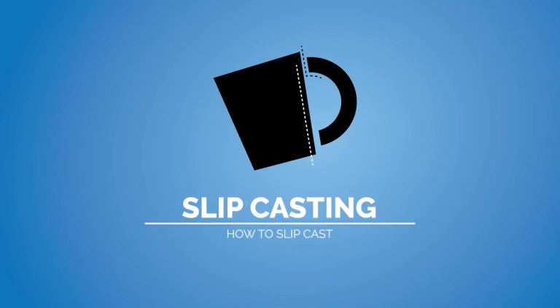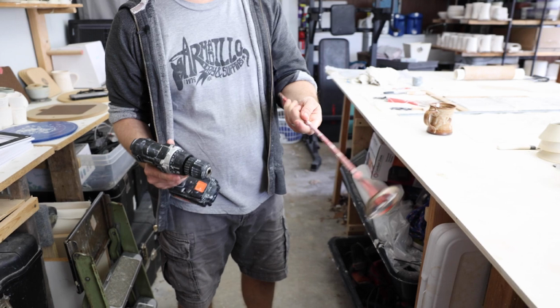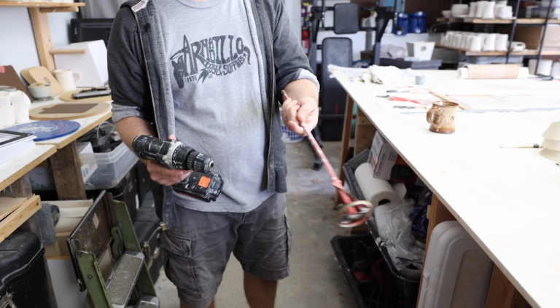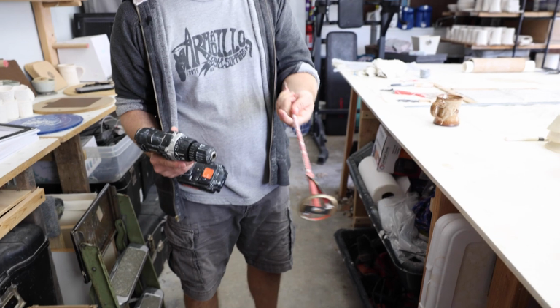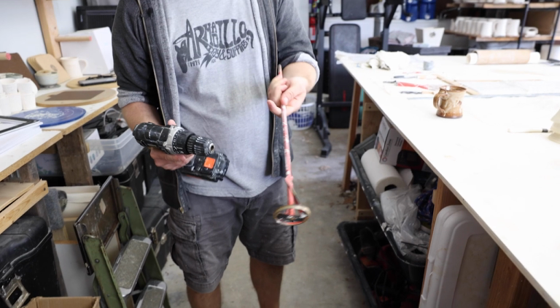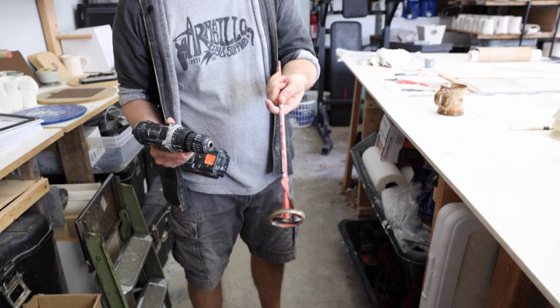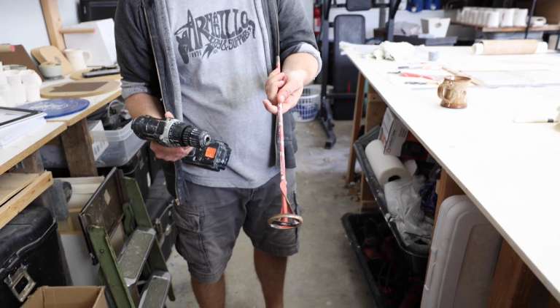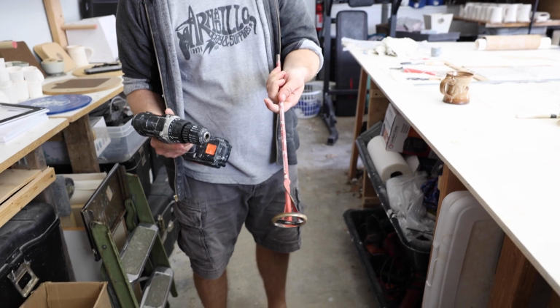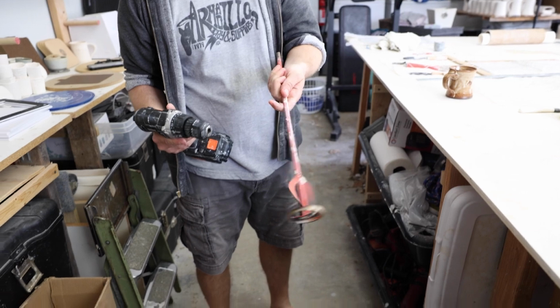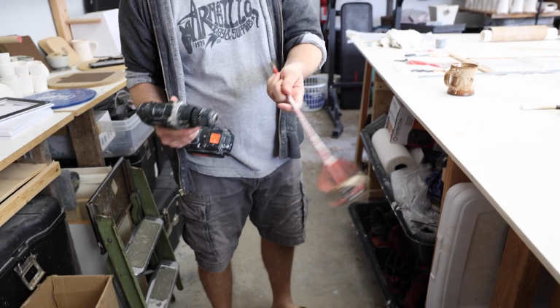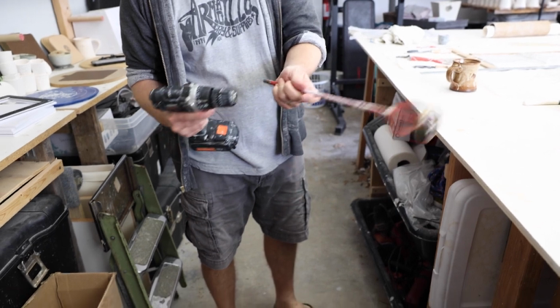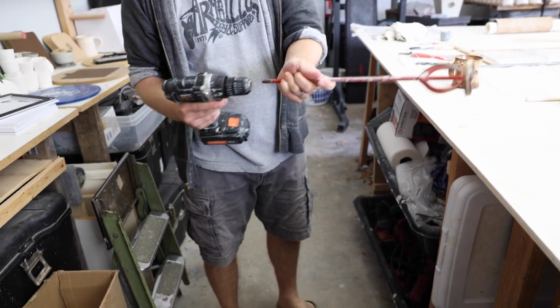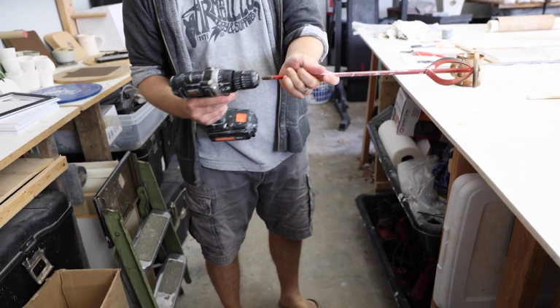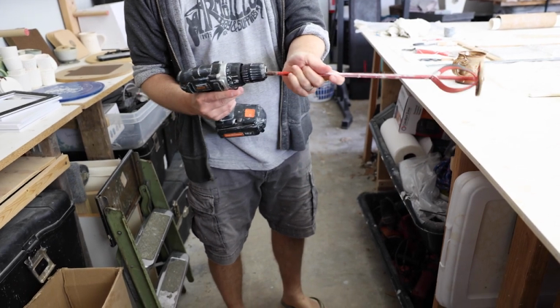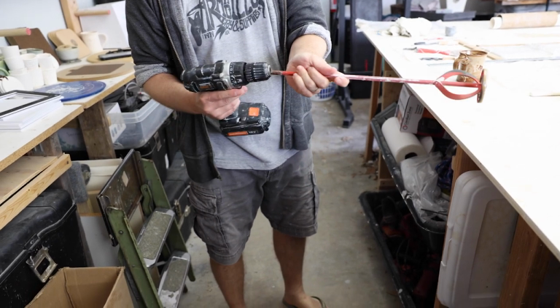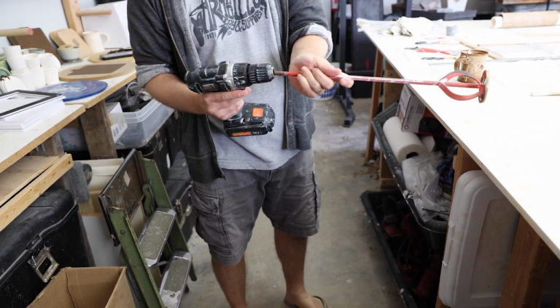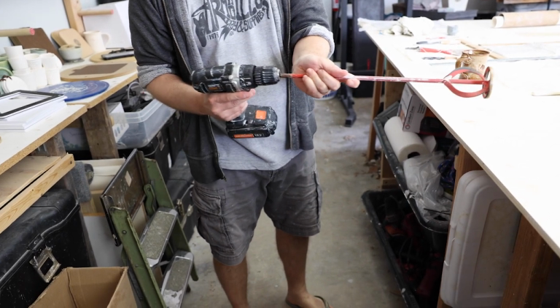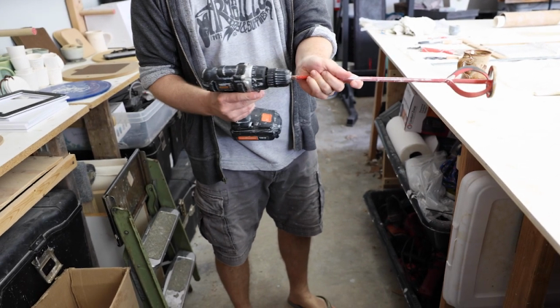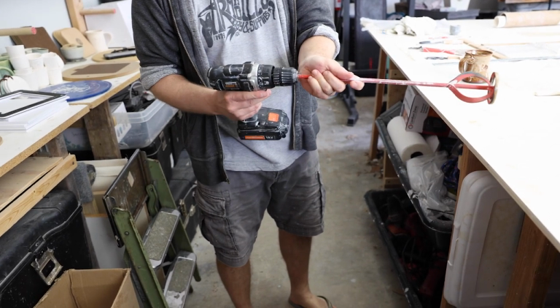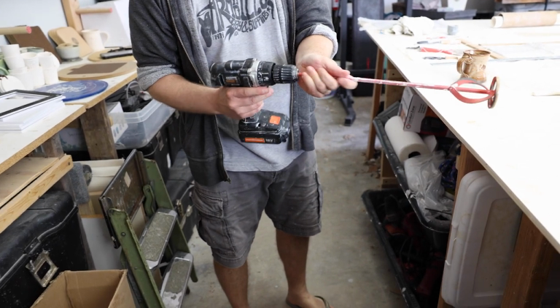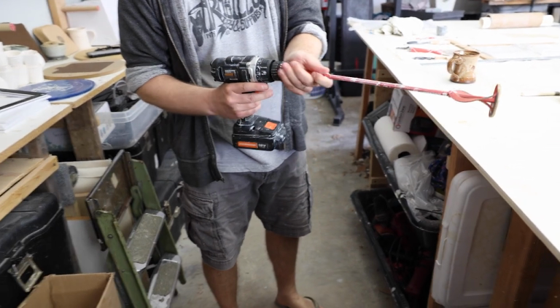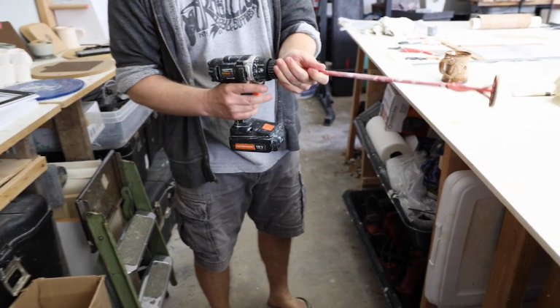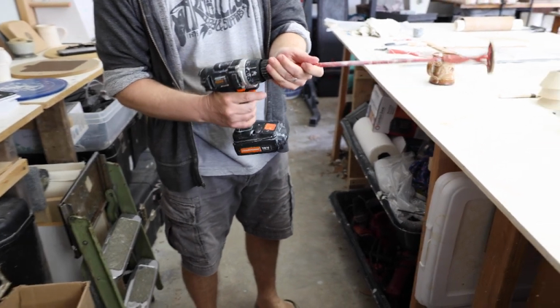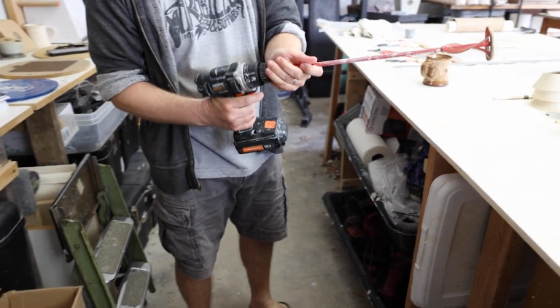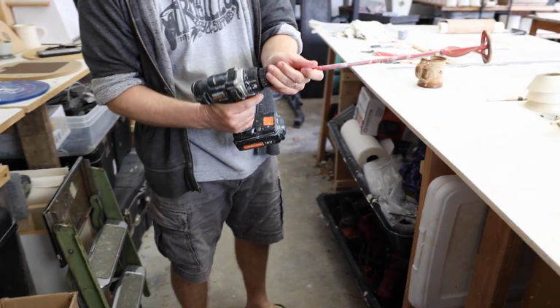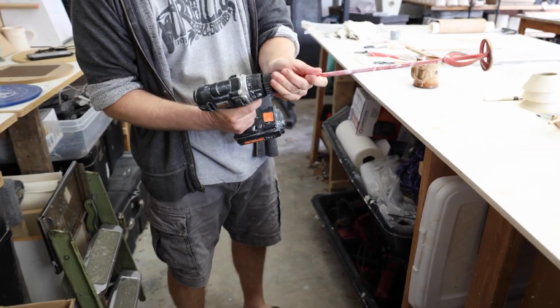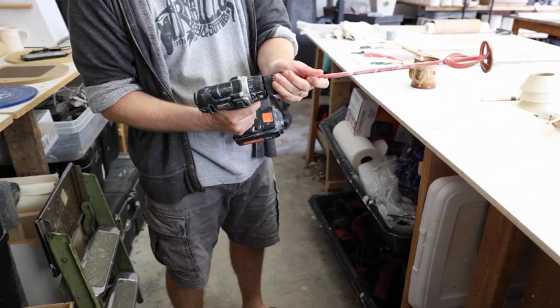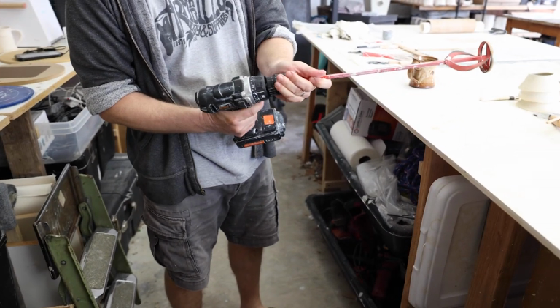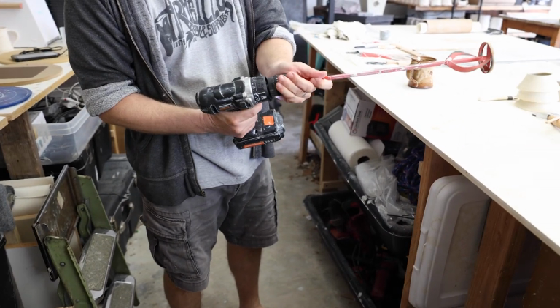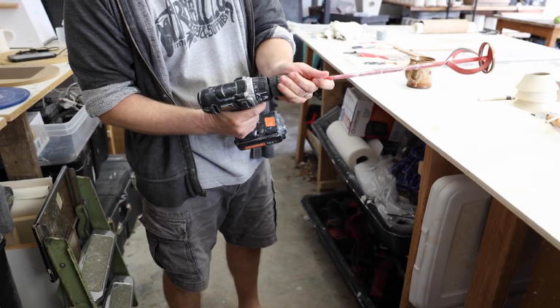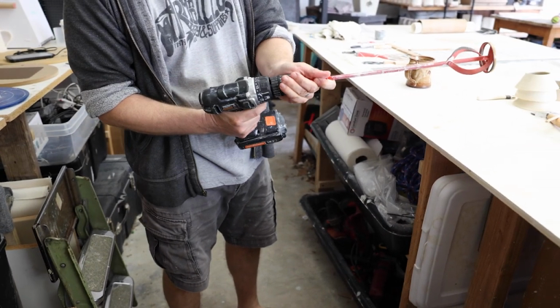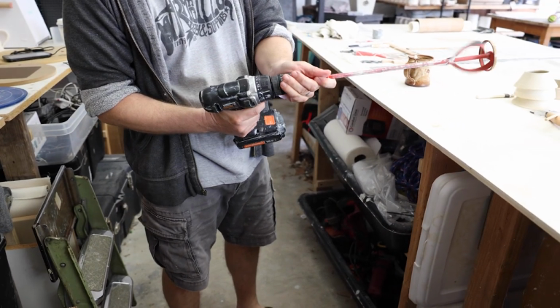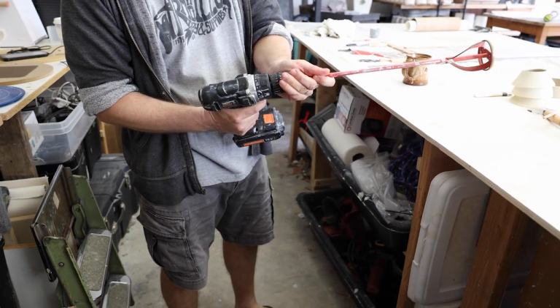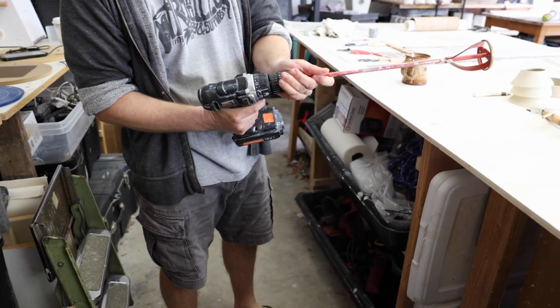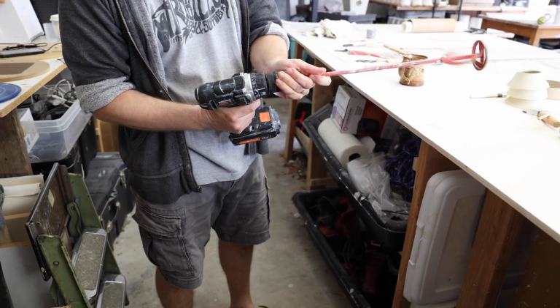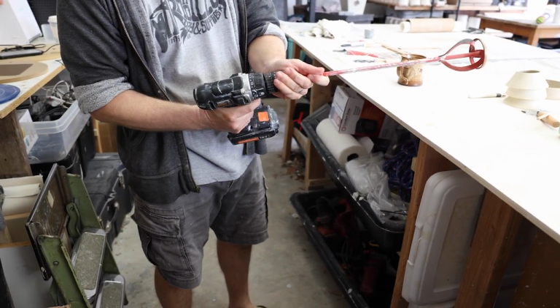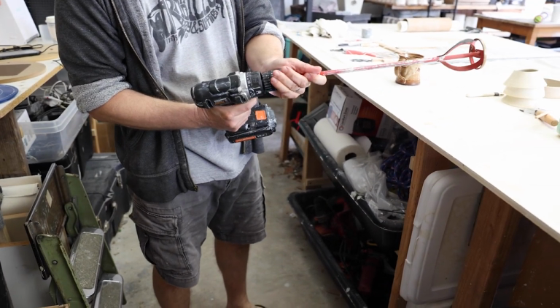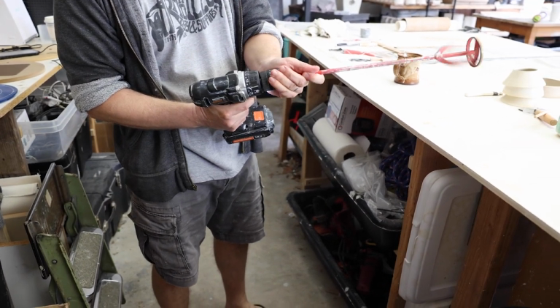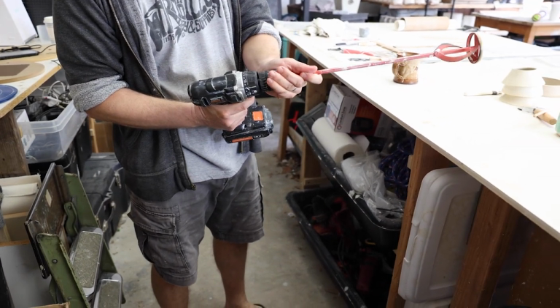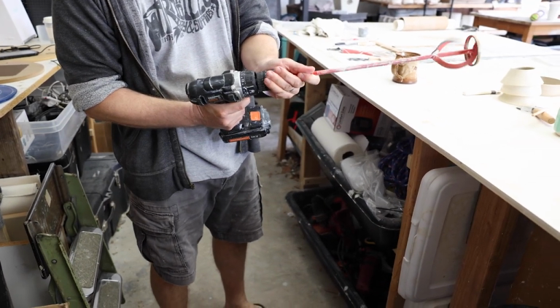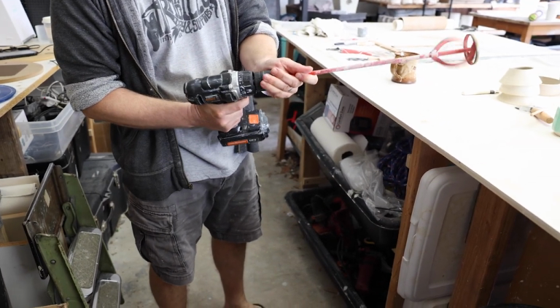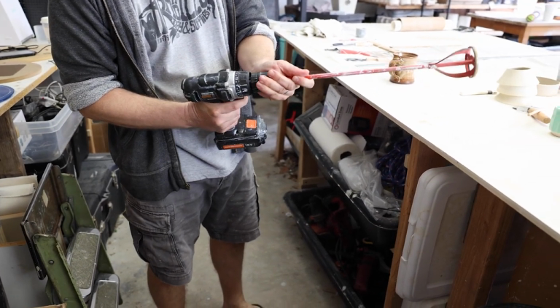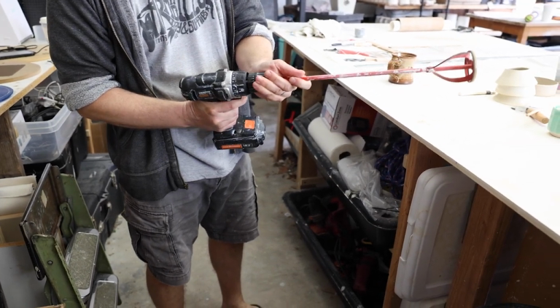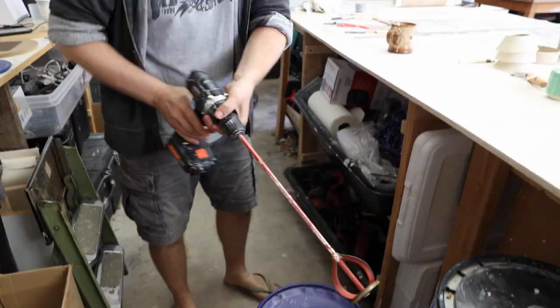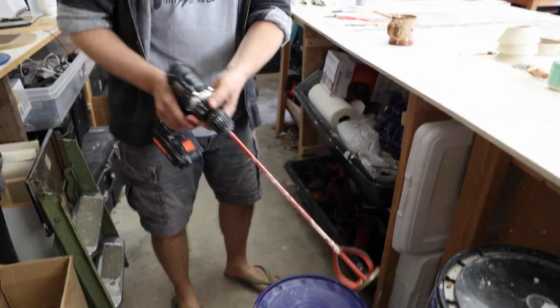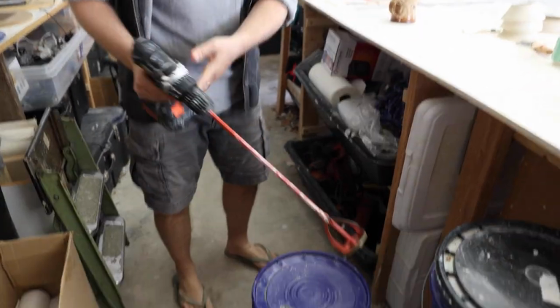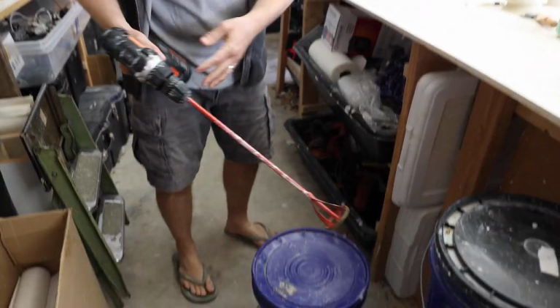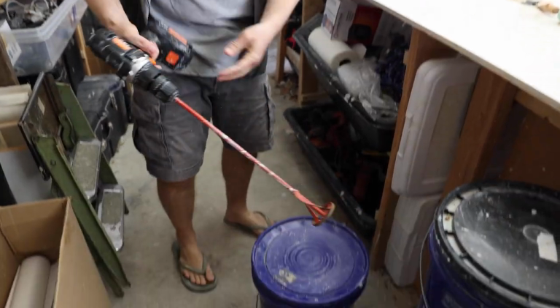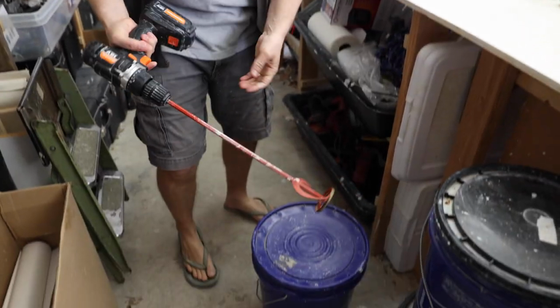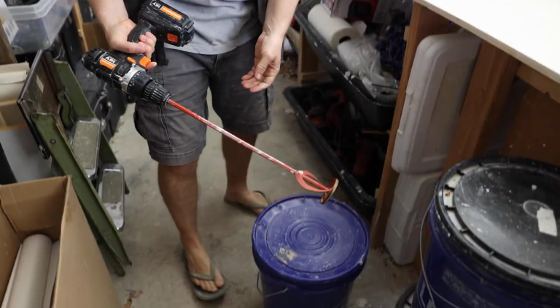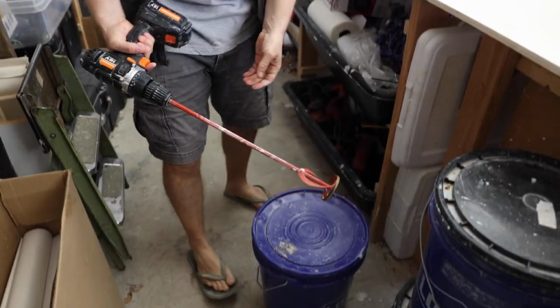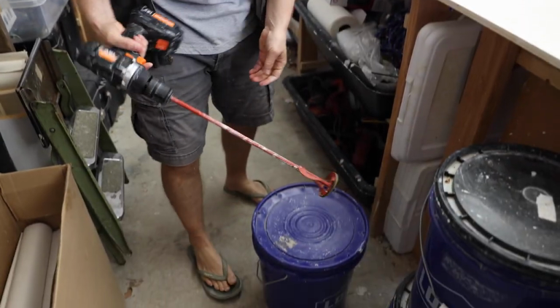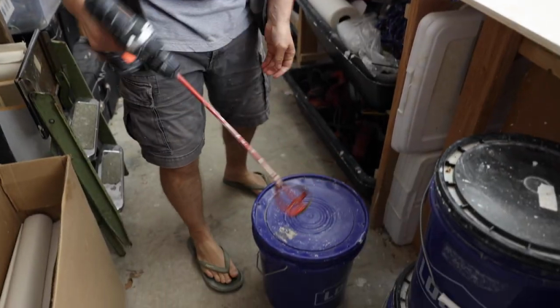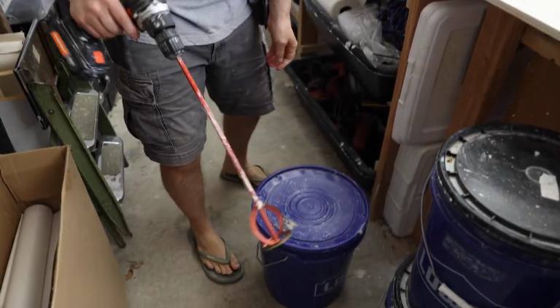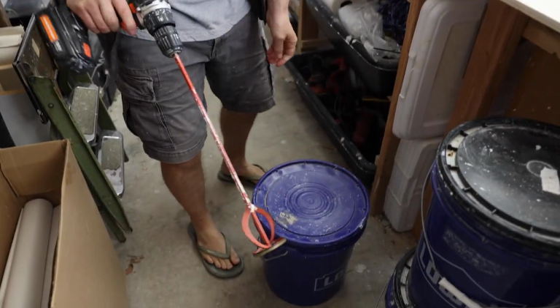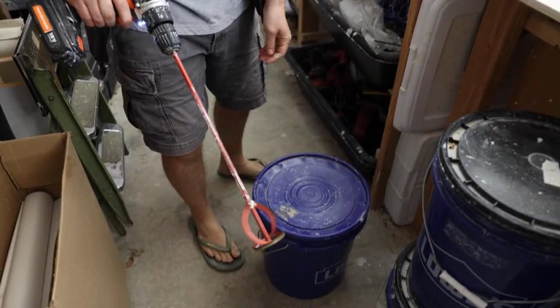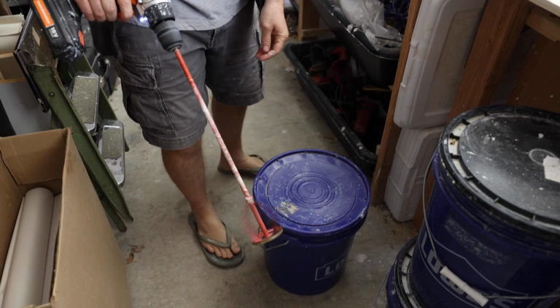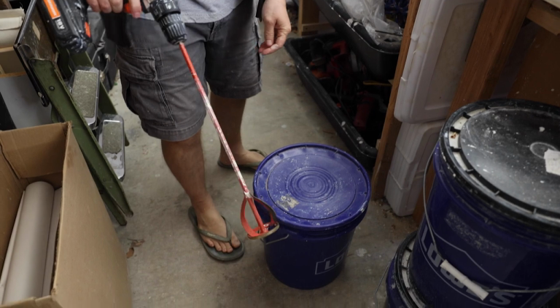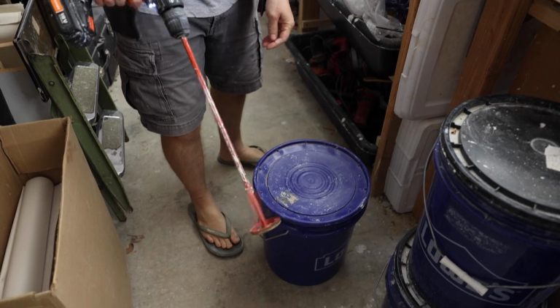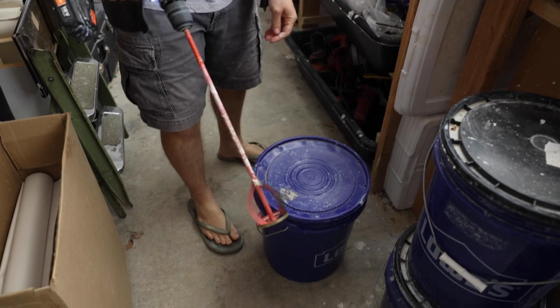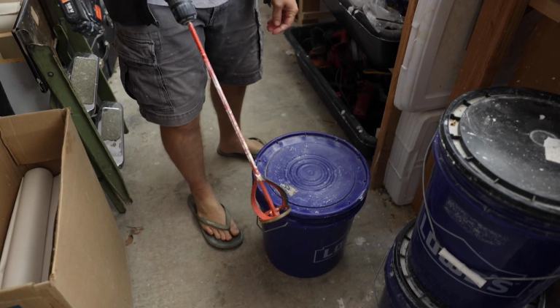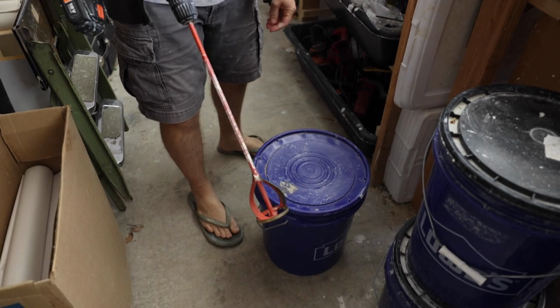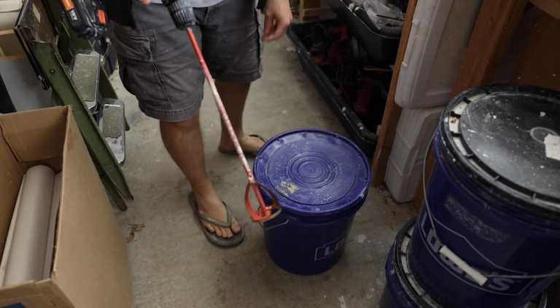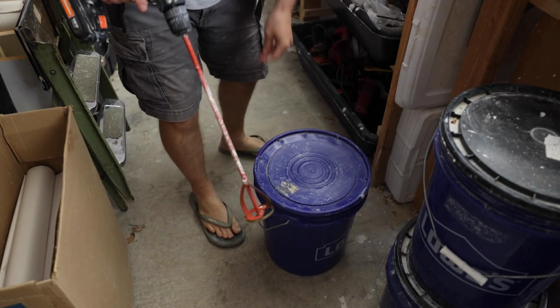This is a quarter-inch paint mixer. It fits right into my drill and helps me stir glazes, slip, and plaster.